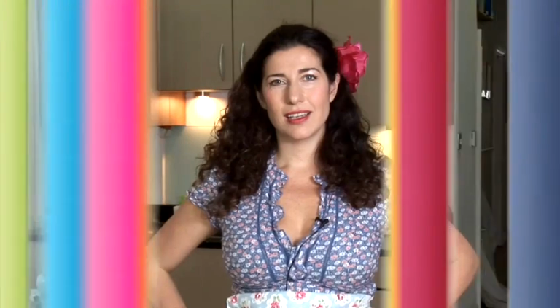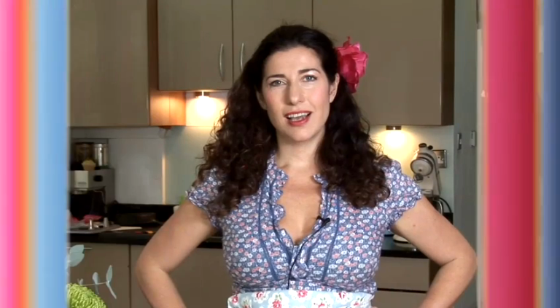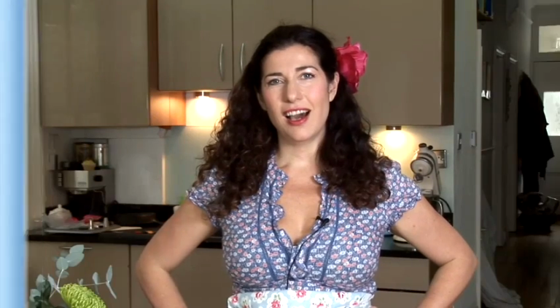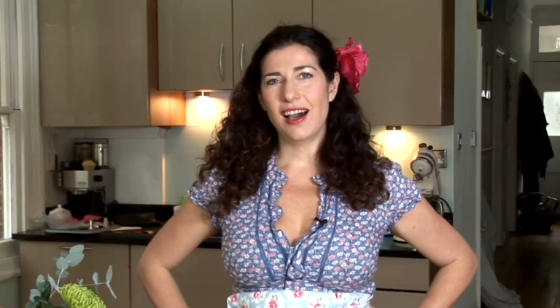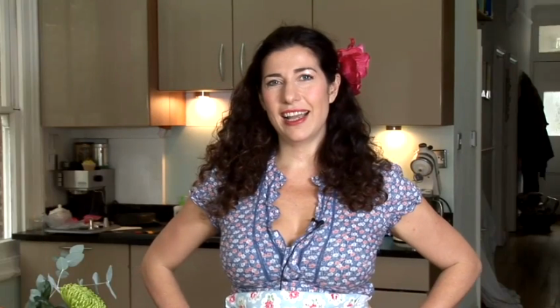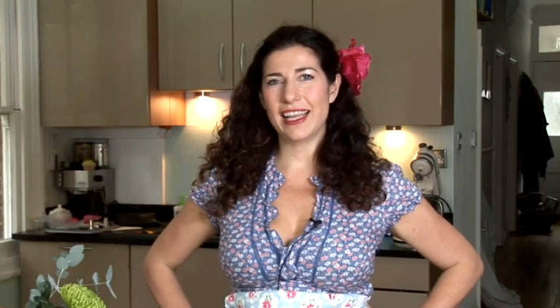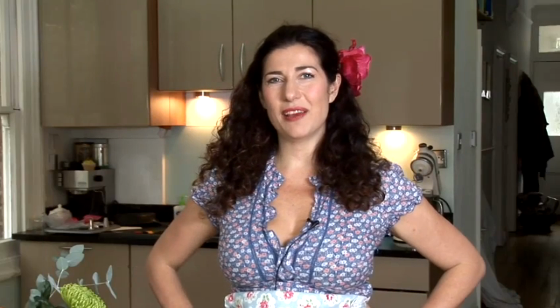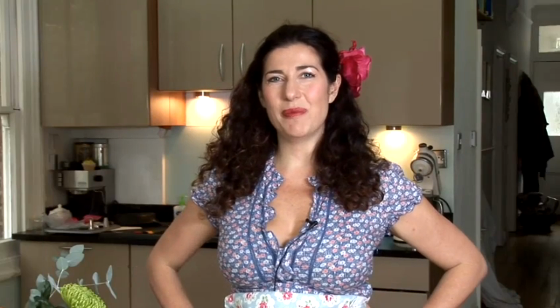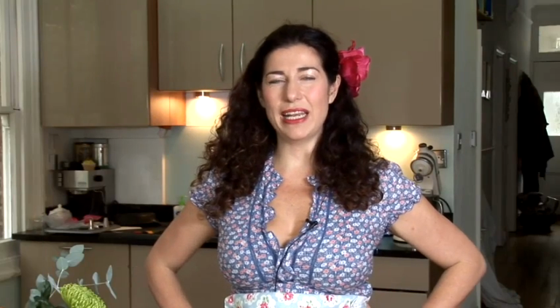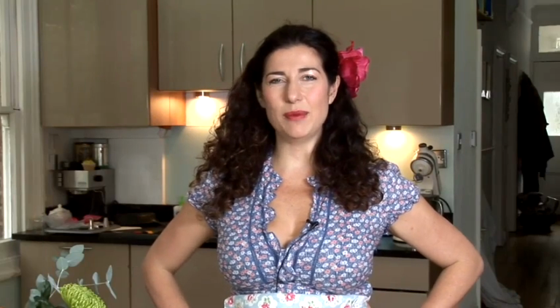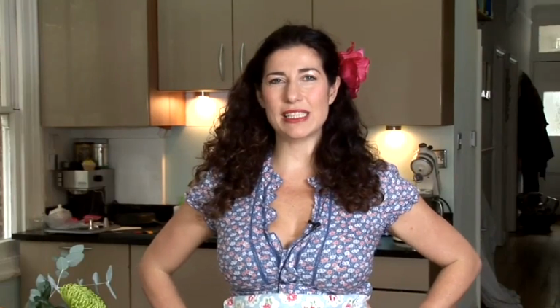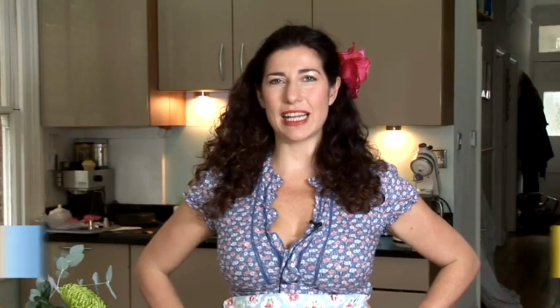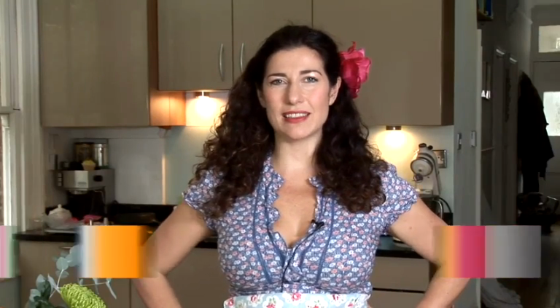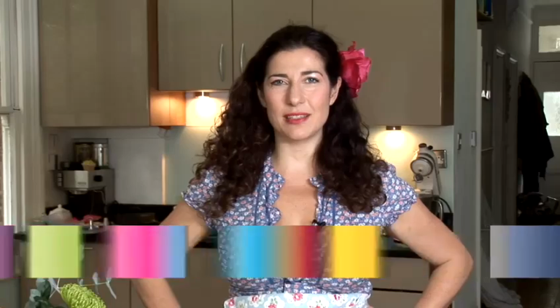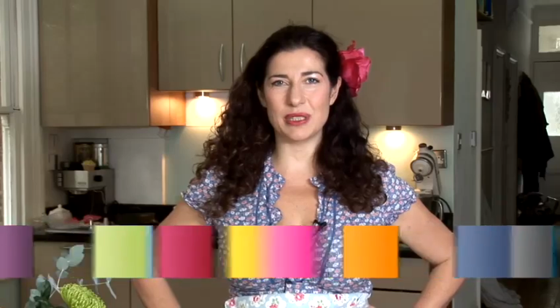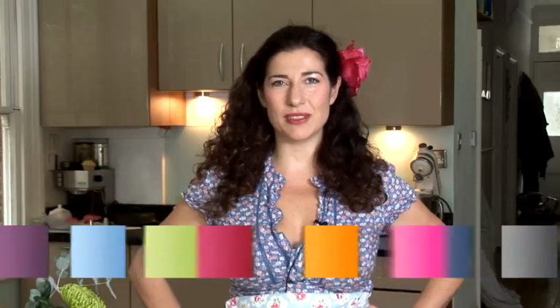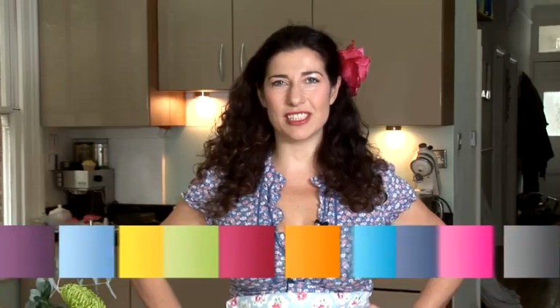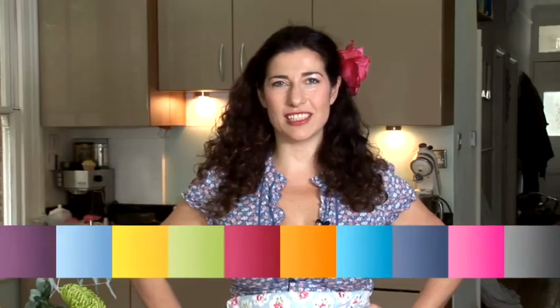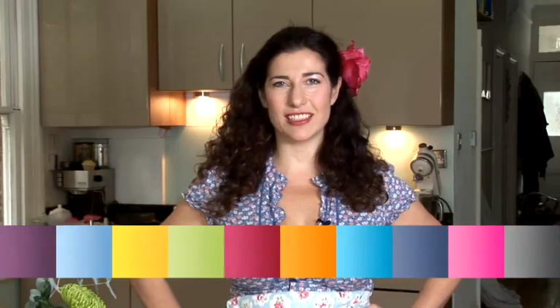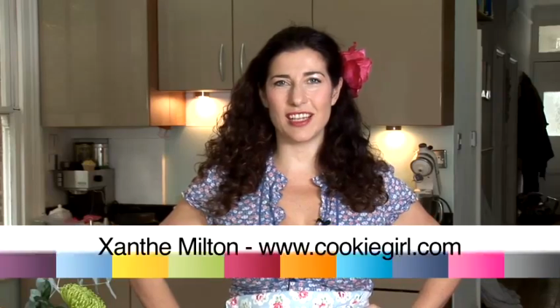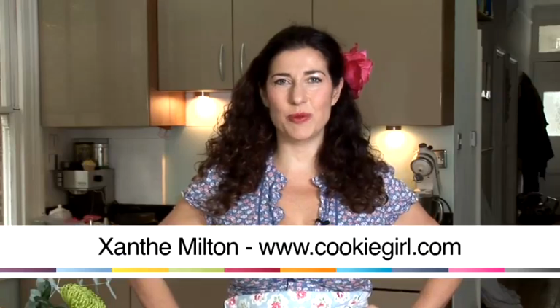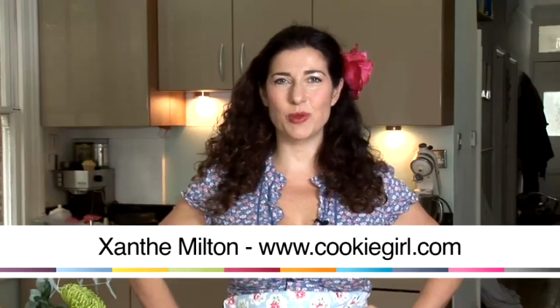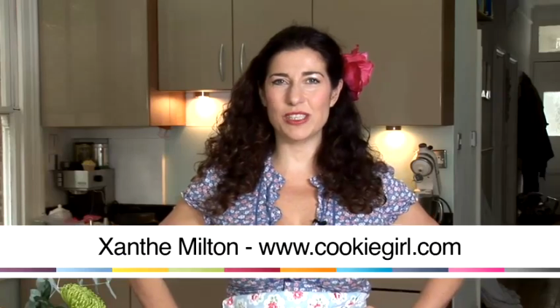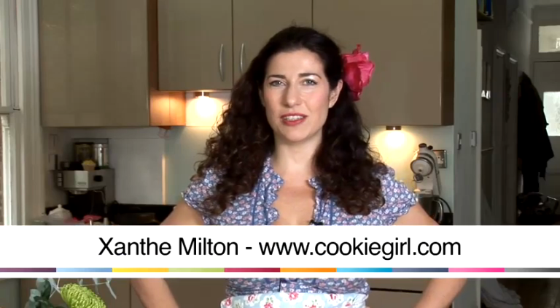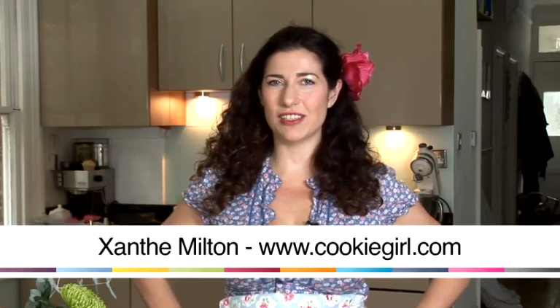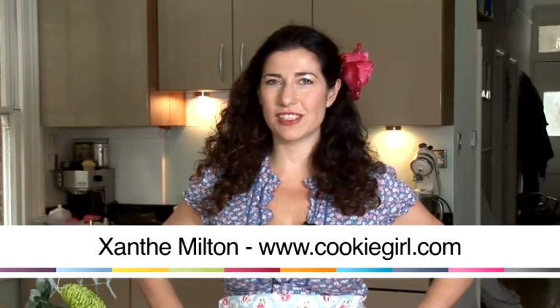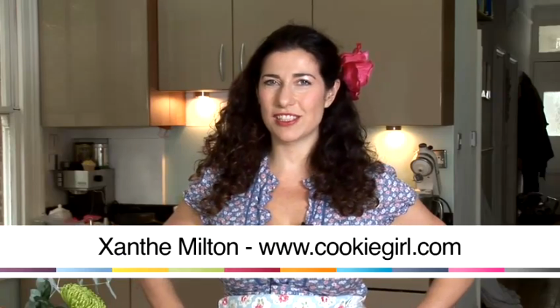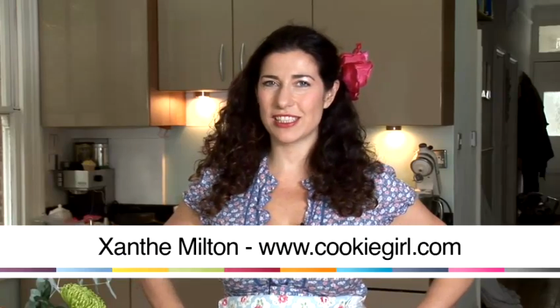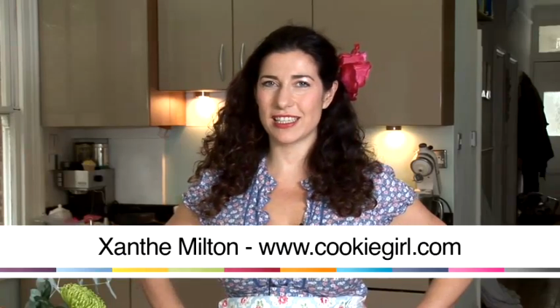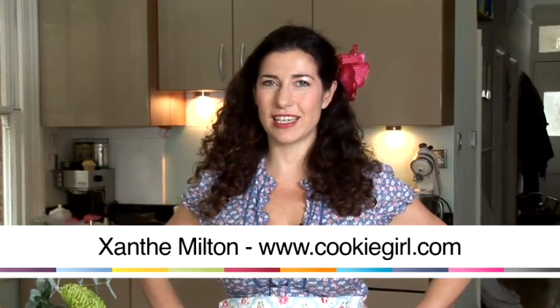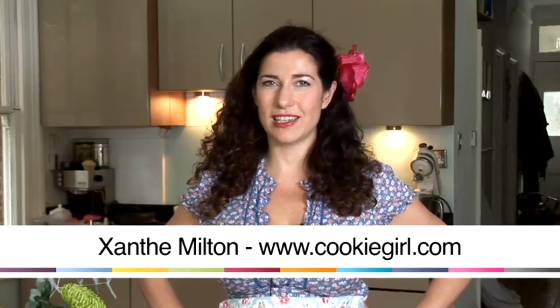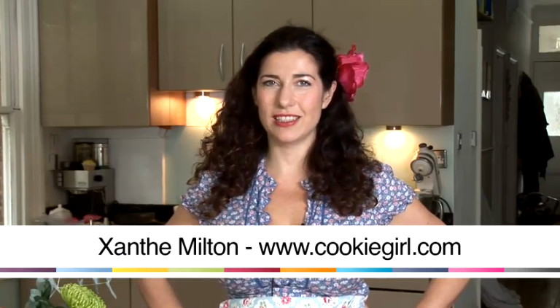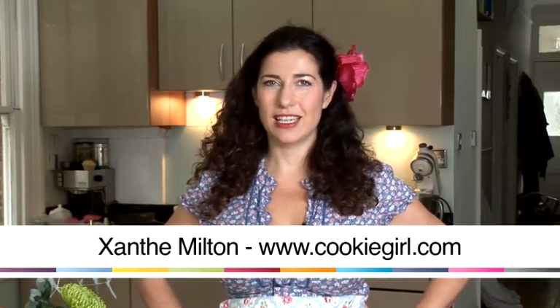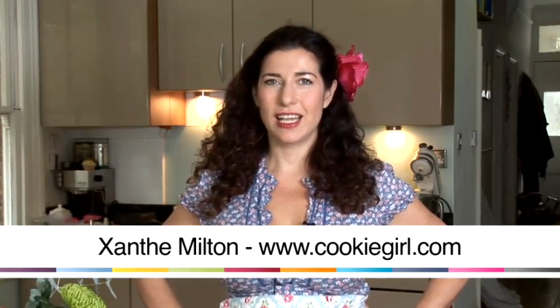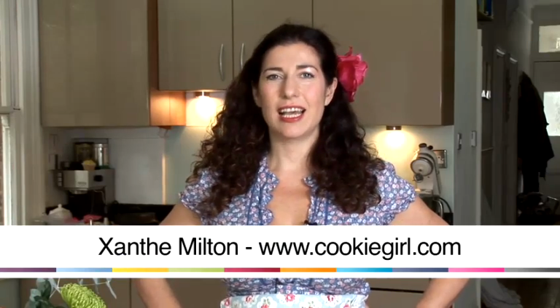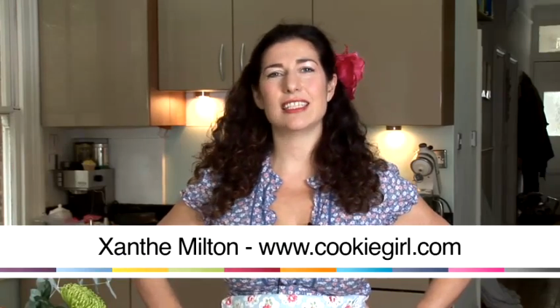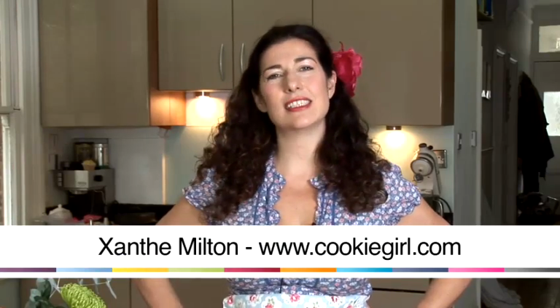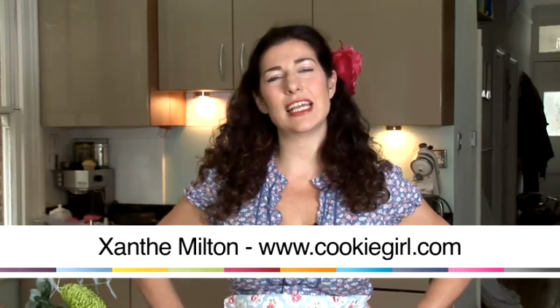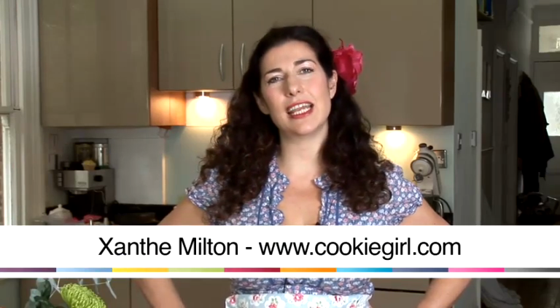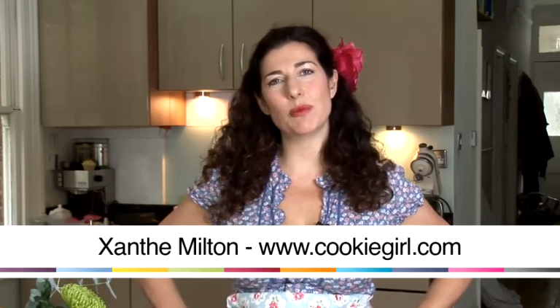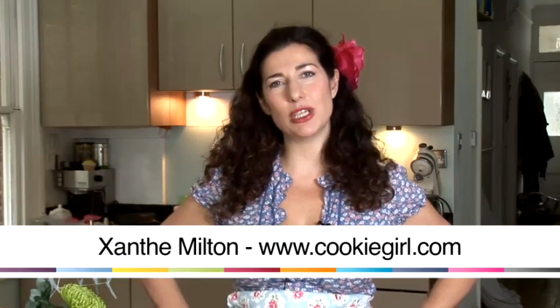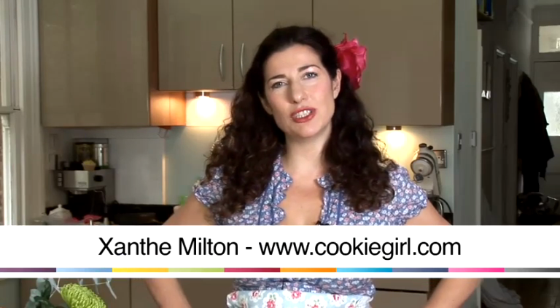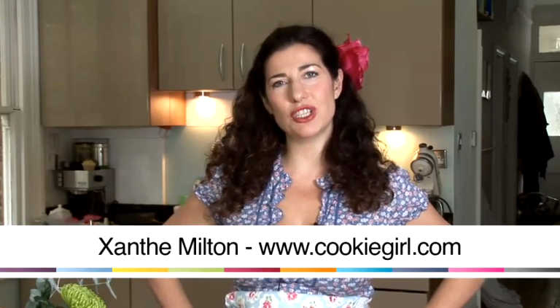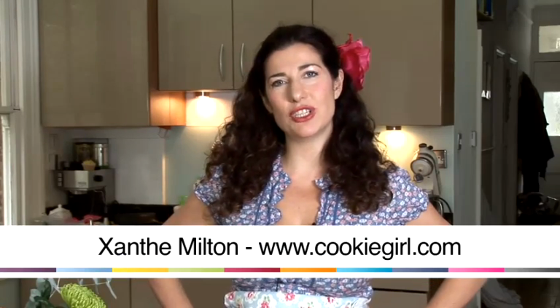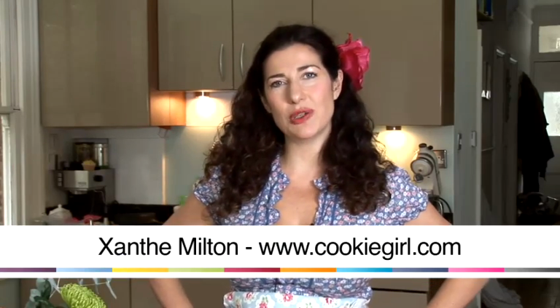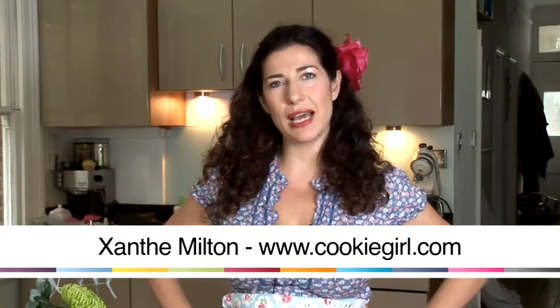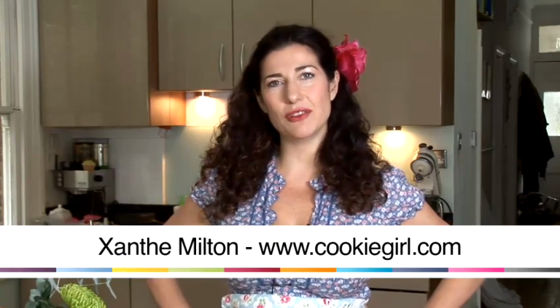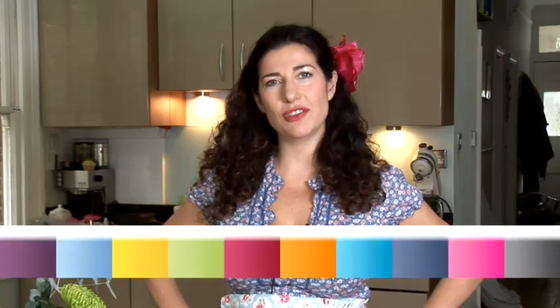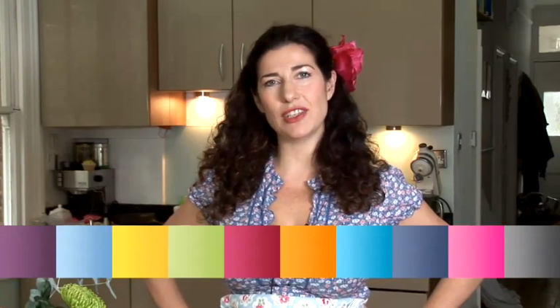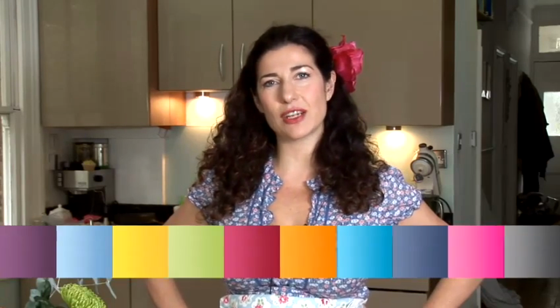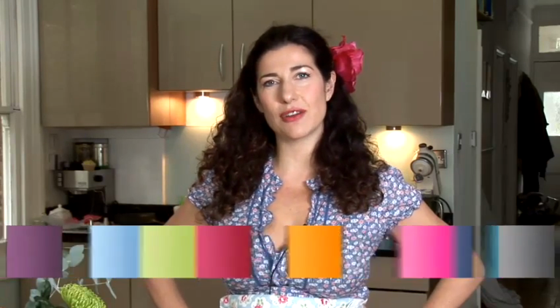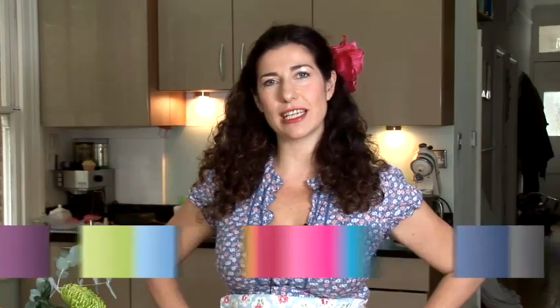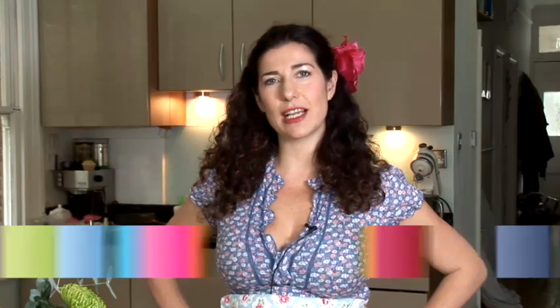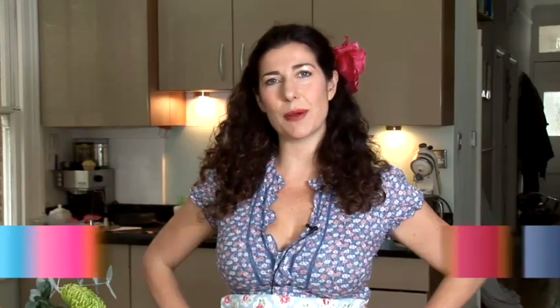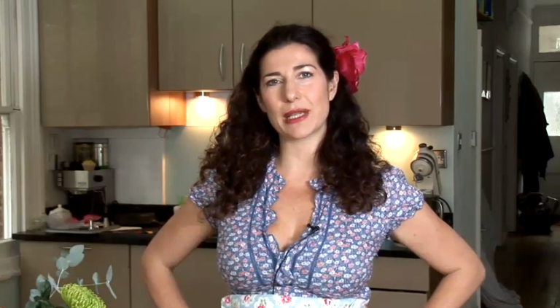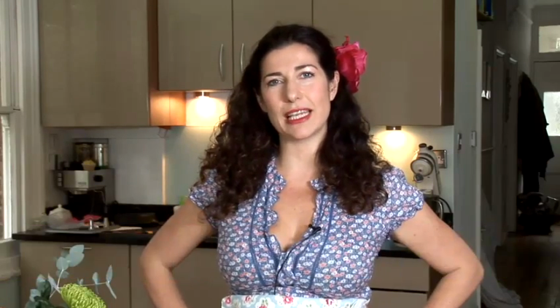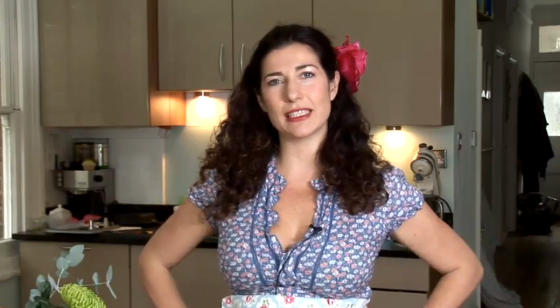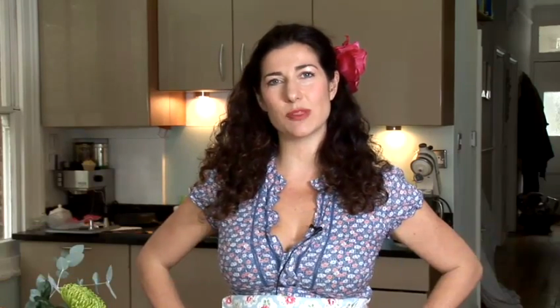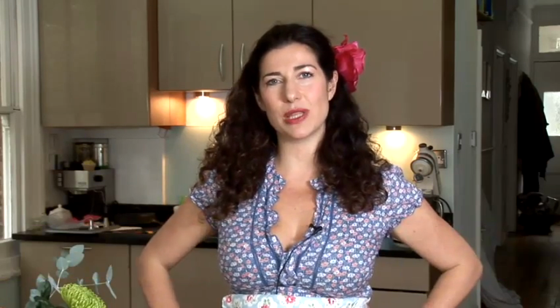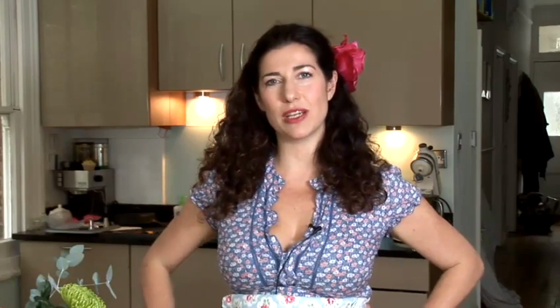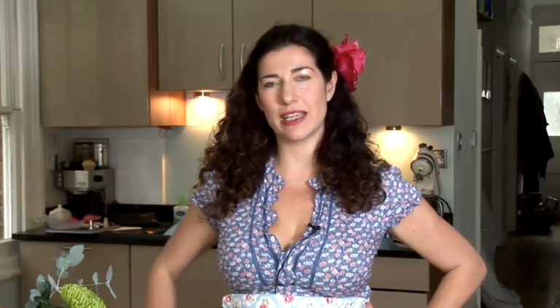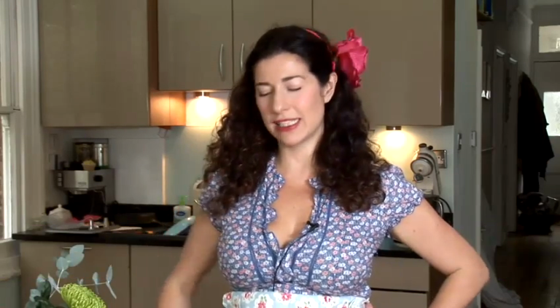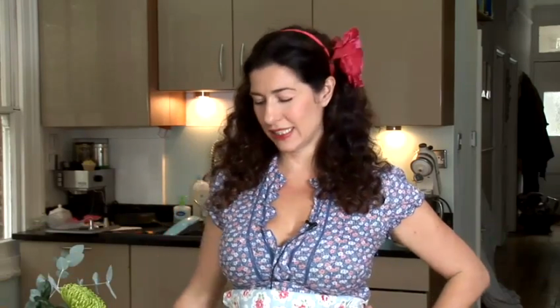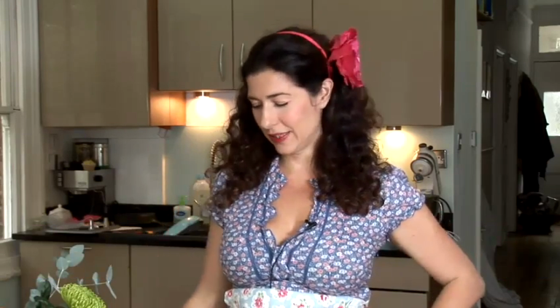Hi, my name is Antti Milton. I'm also known as Cookie Girl, and today I'm going to show you how to decorate cupcakes with icing.